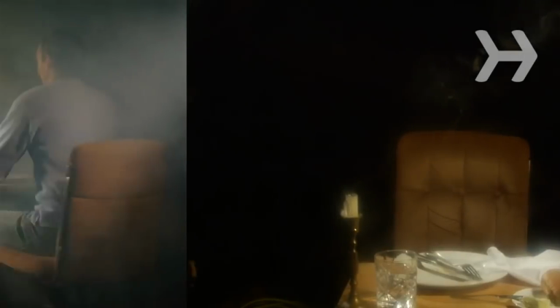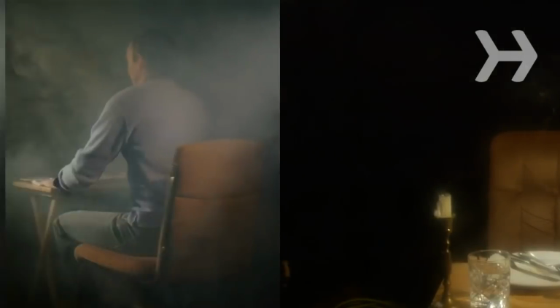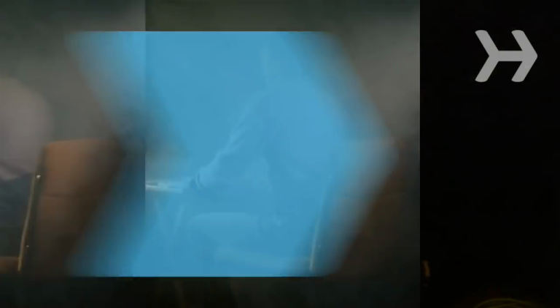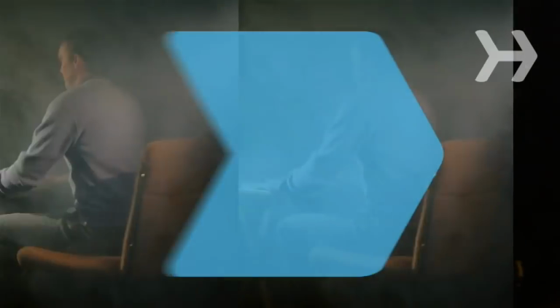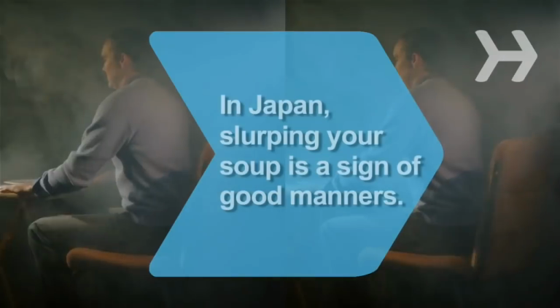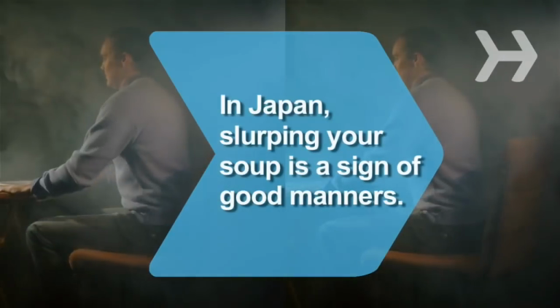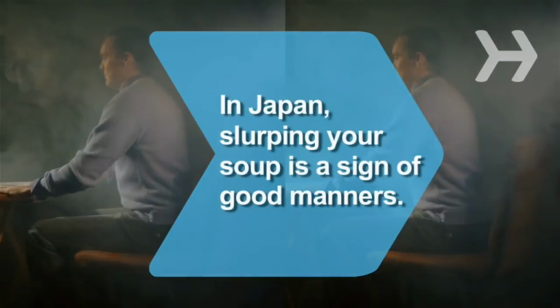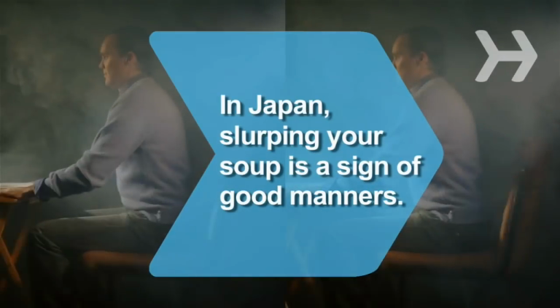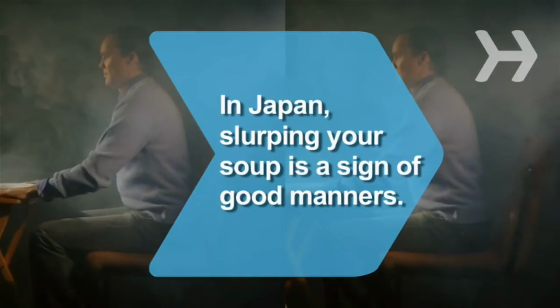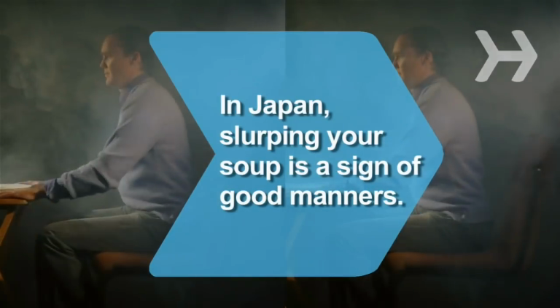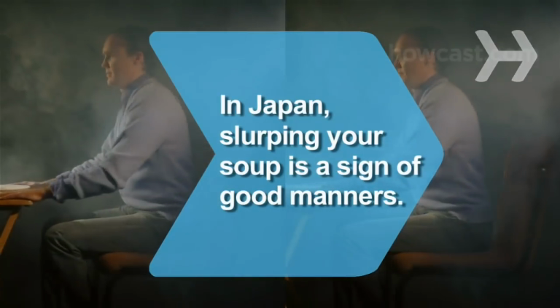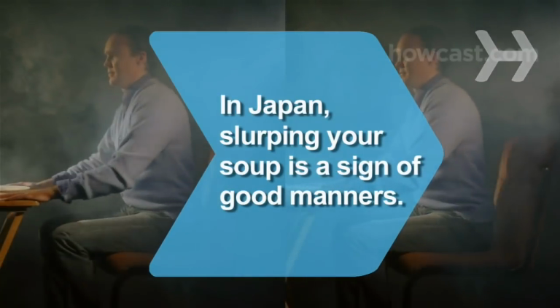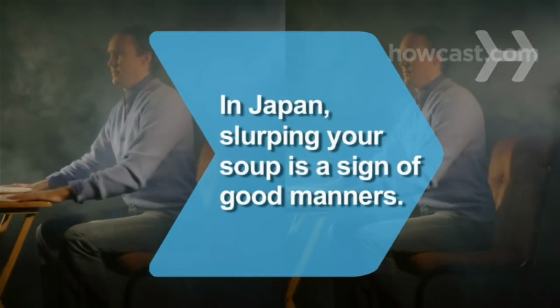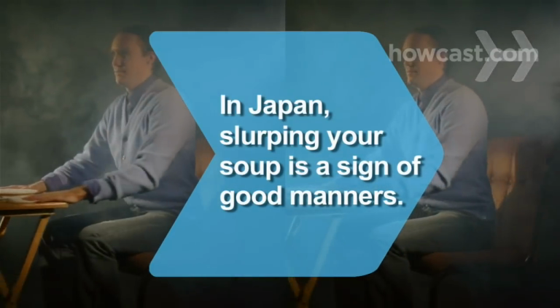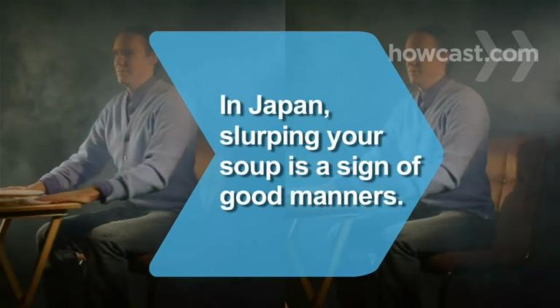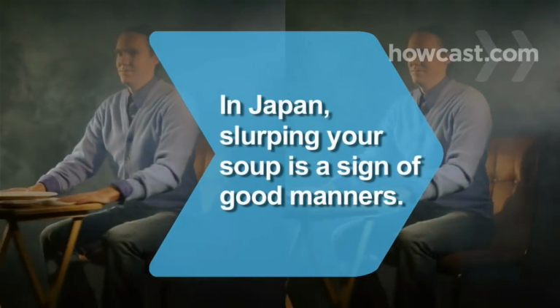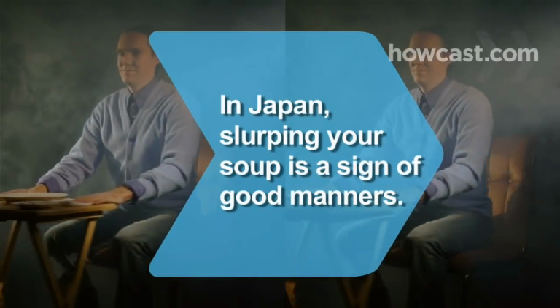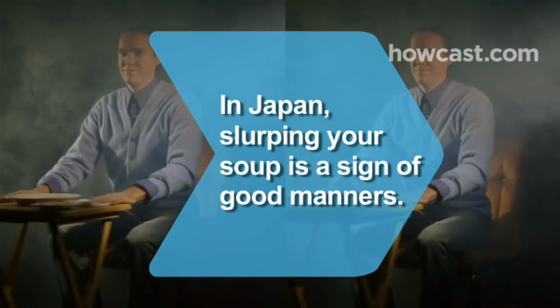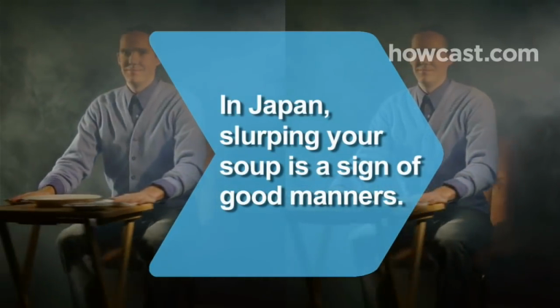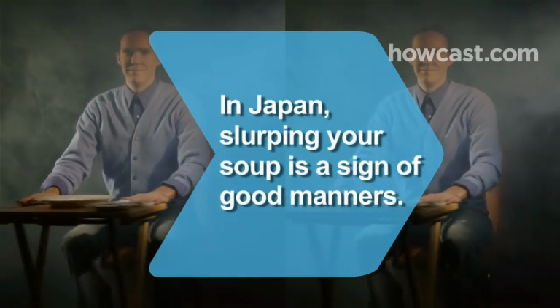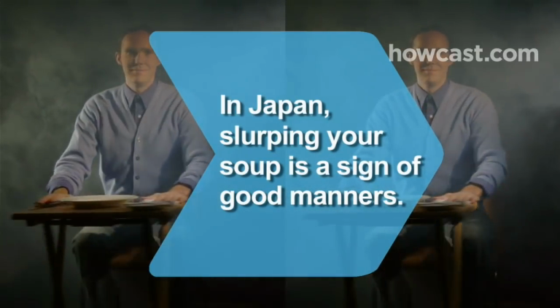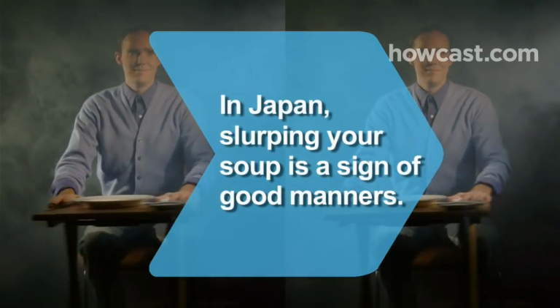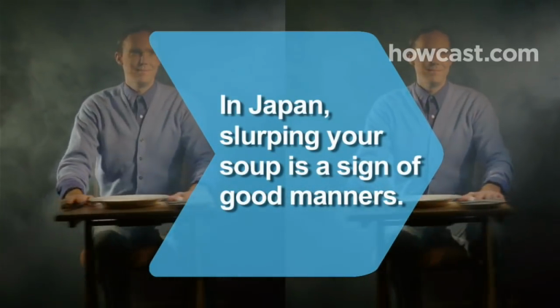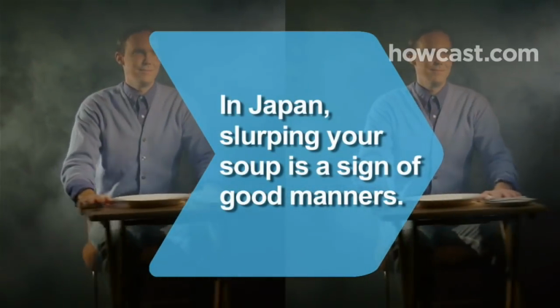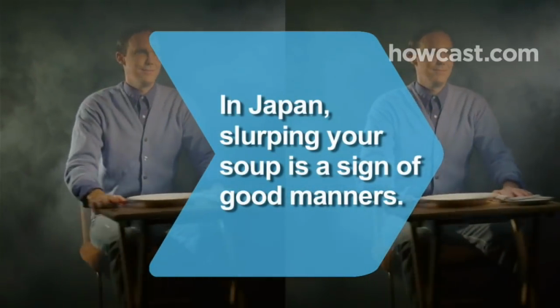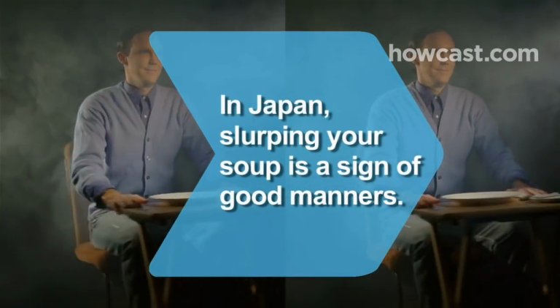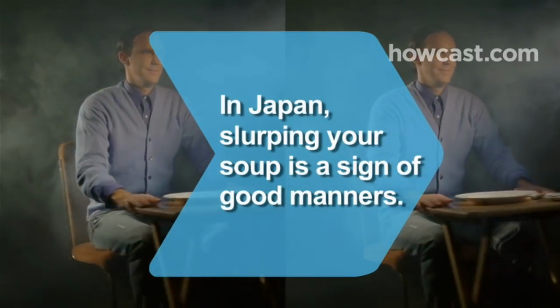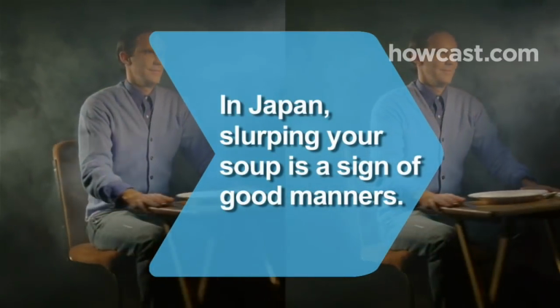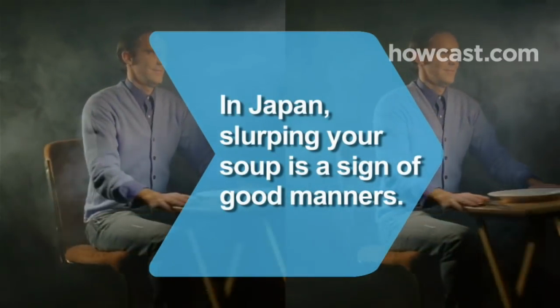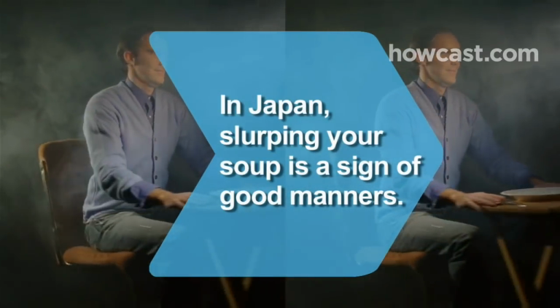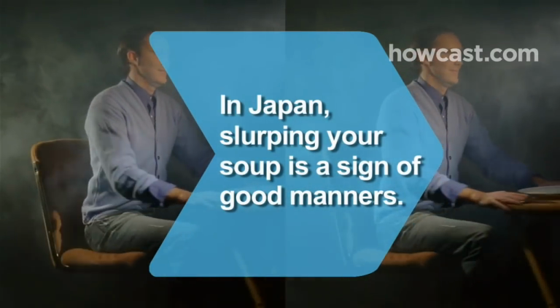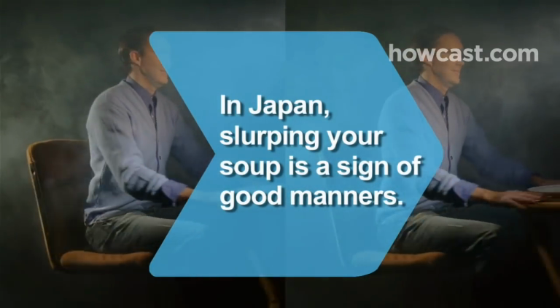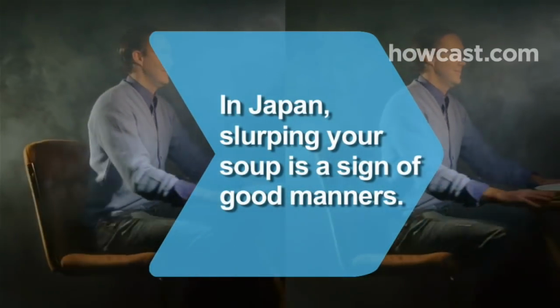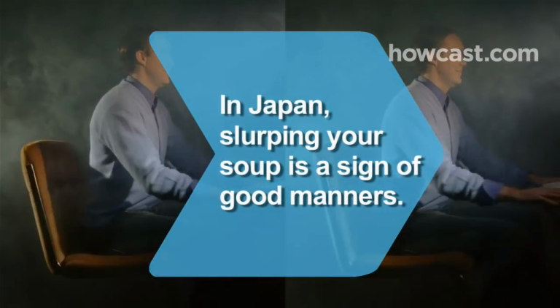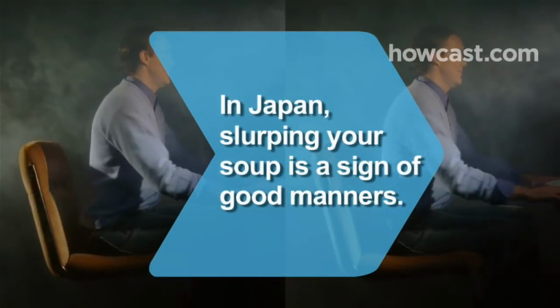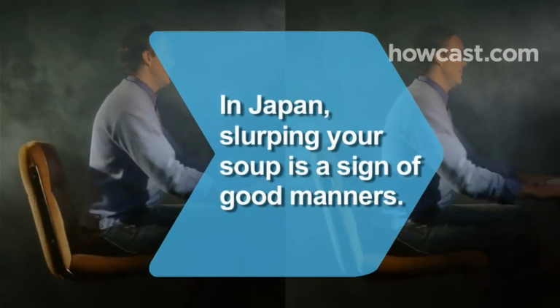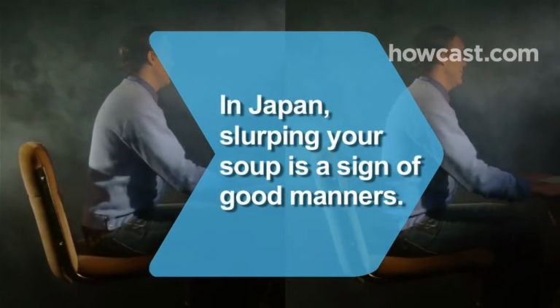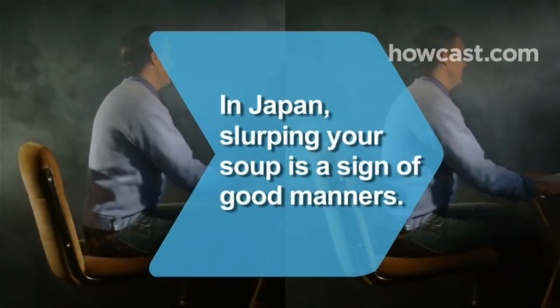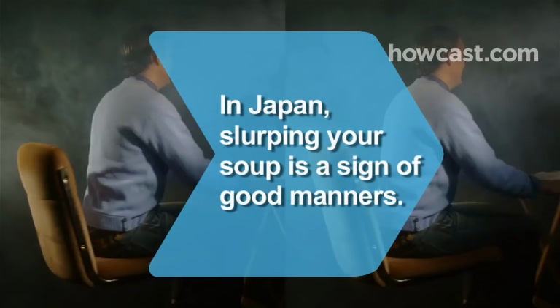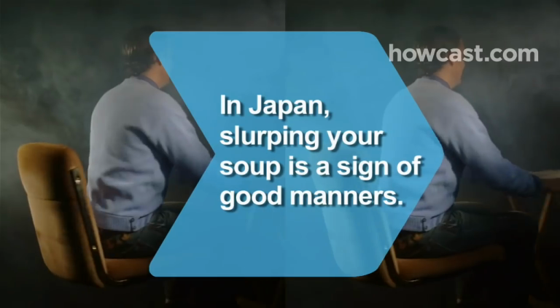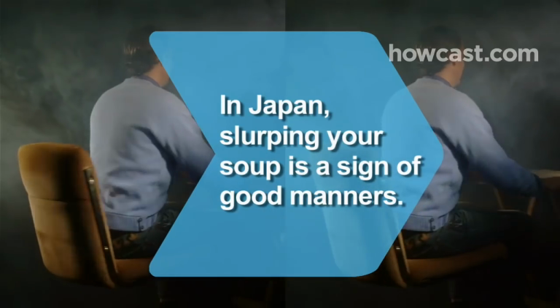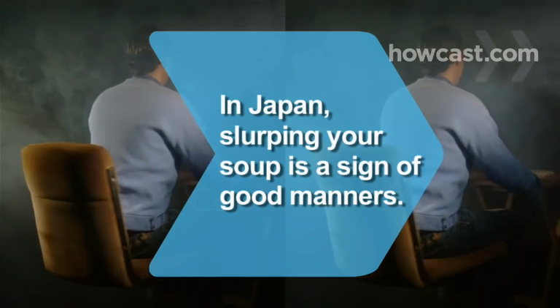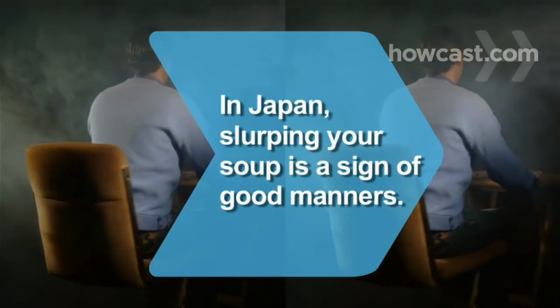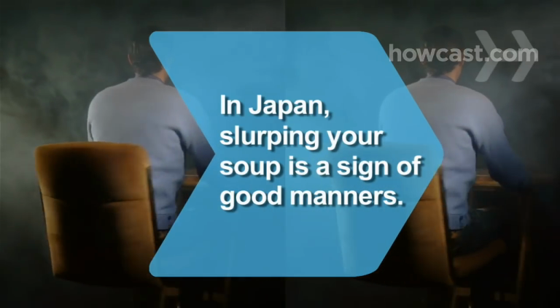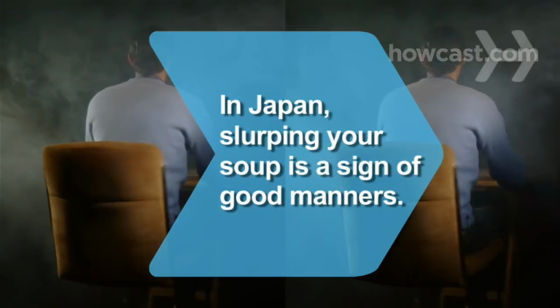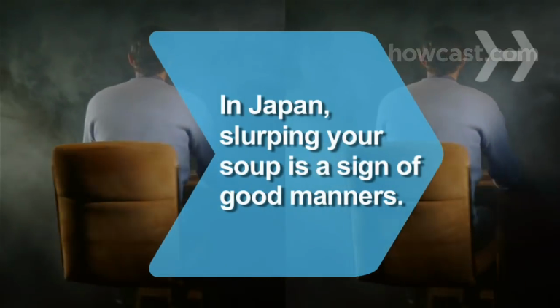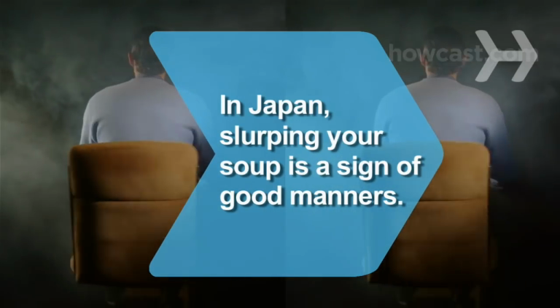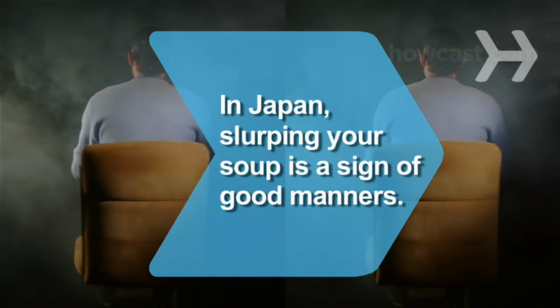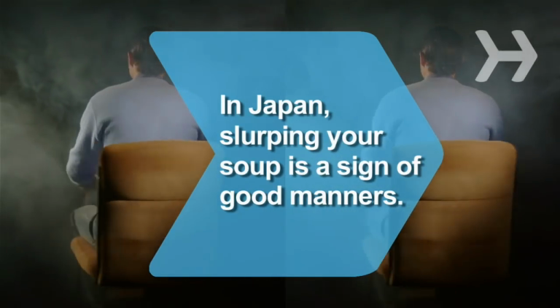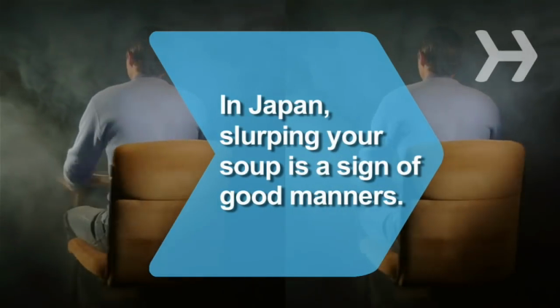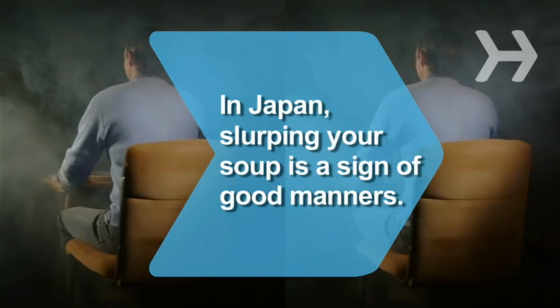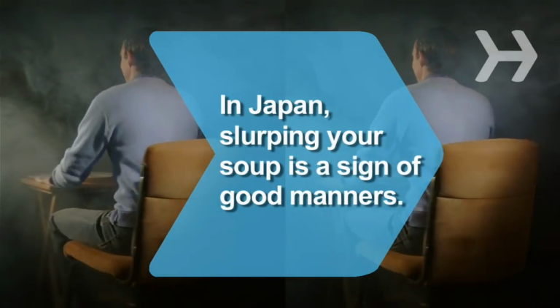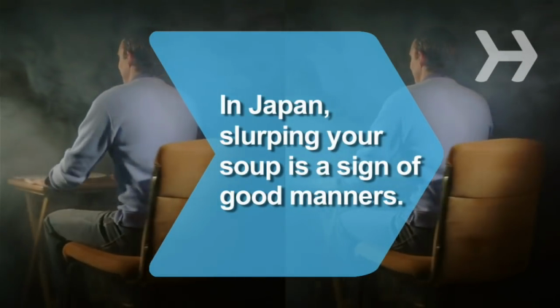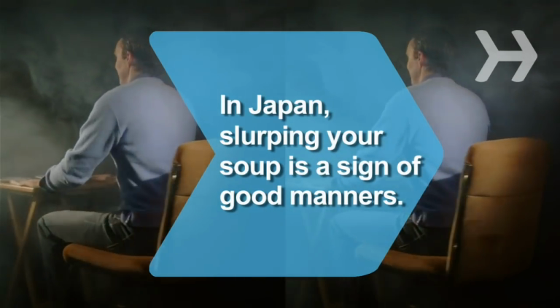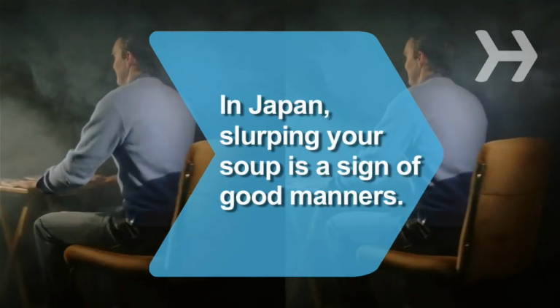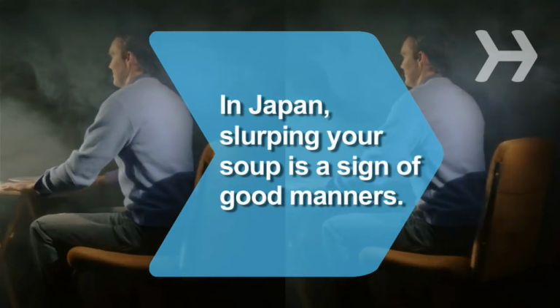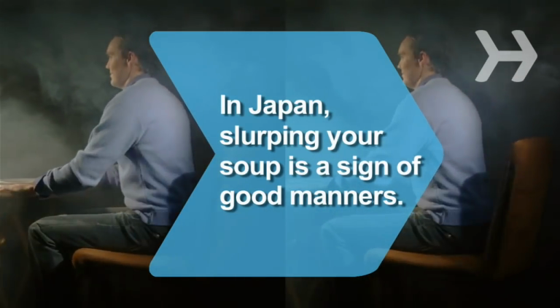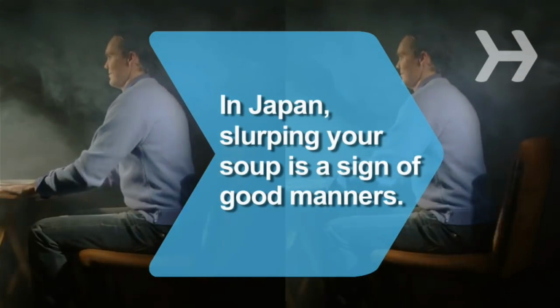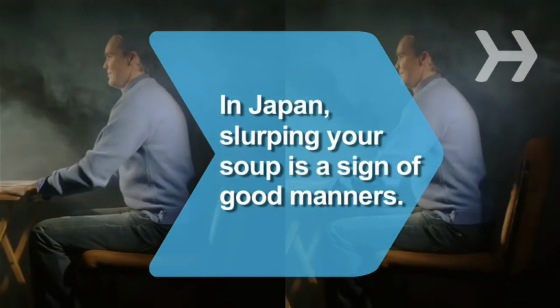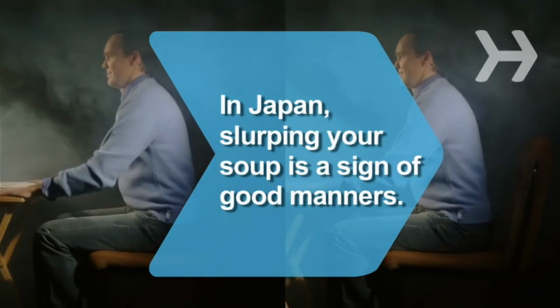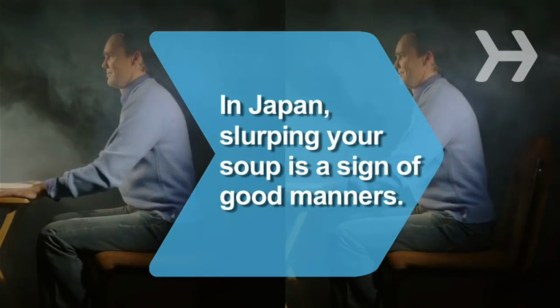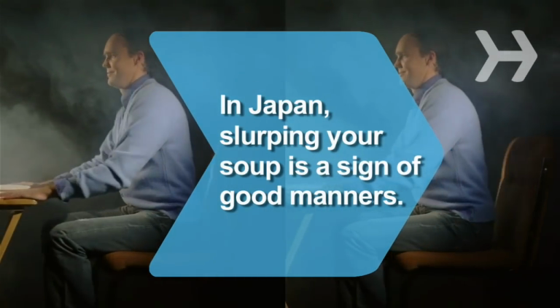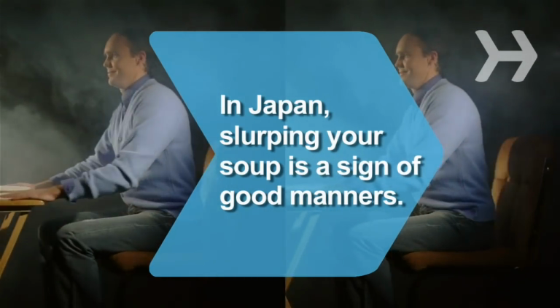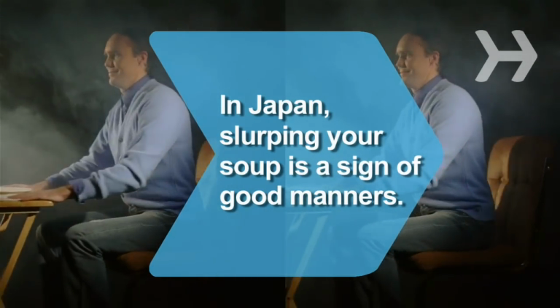Did you know? In Japan, slurping your soup is a sign of good manners — it shows your host that you are enjoying your food.